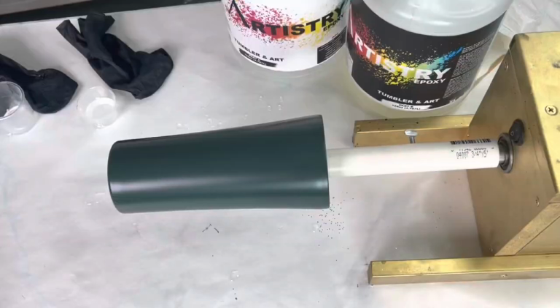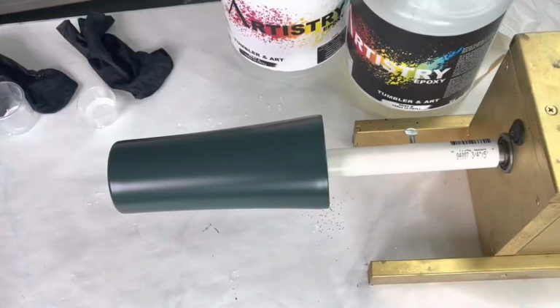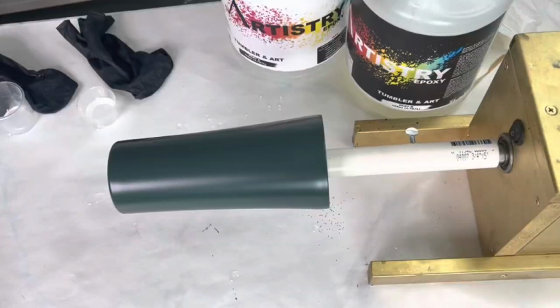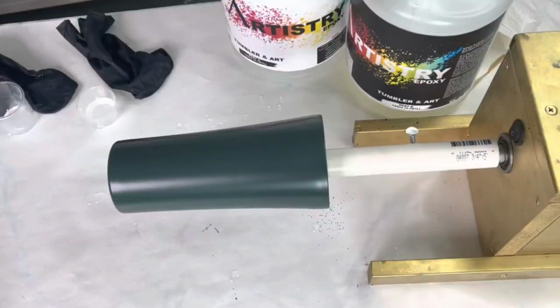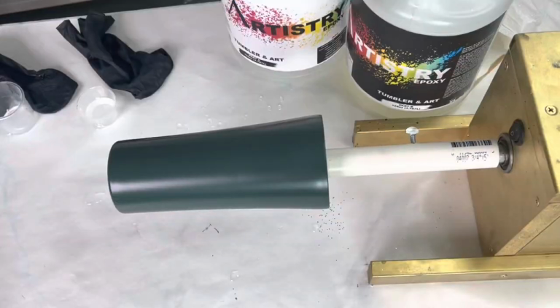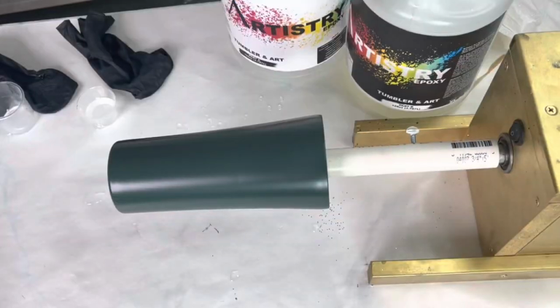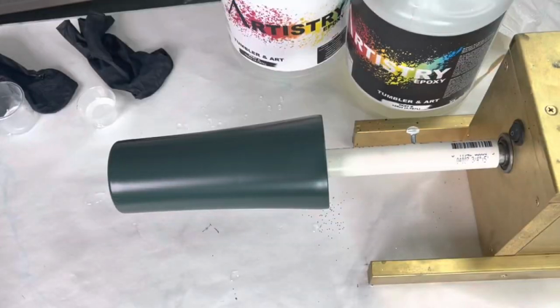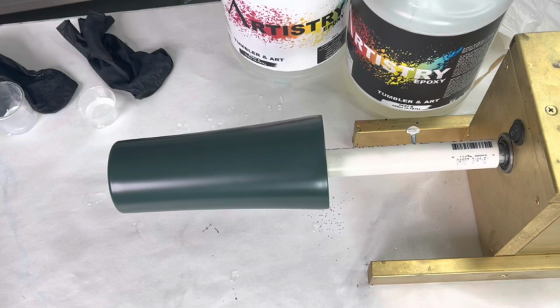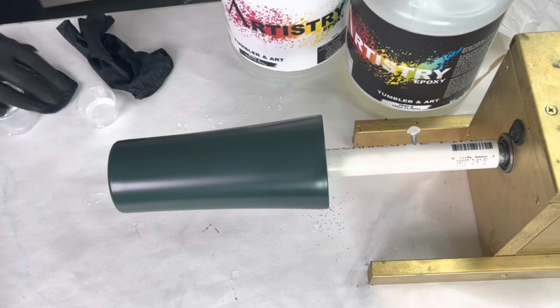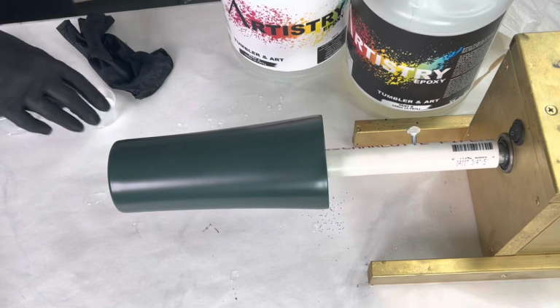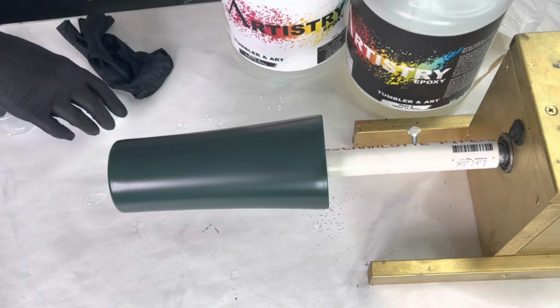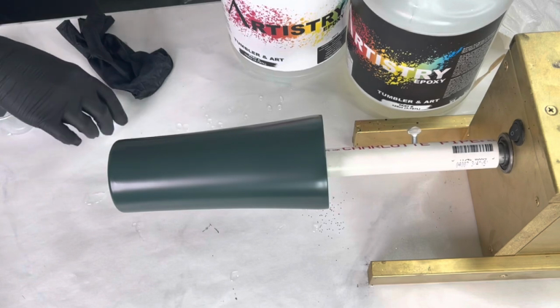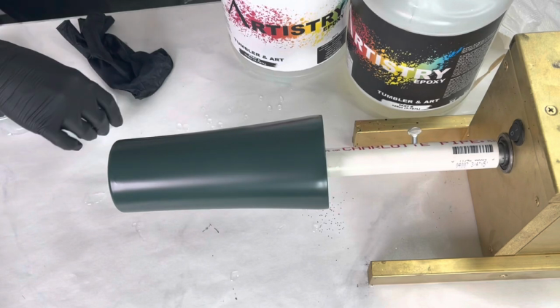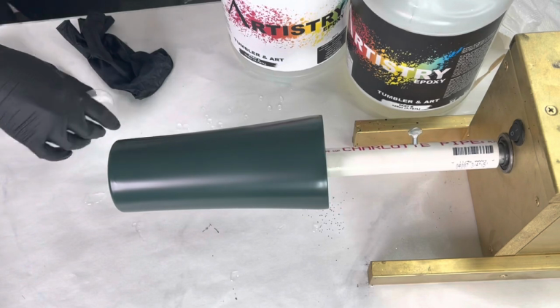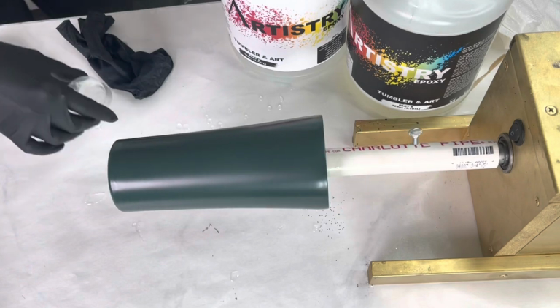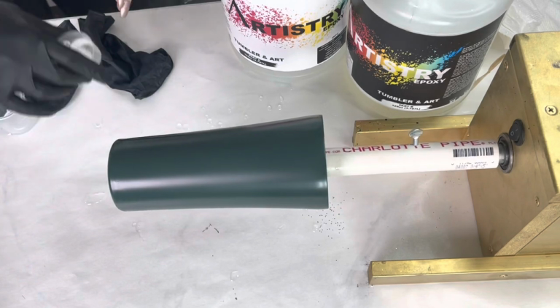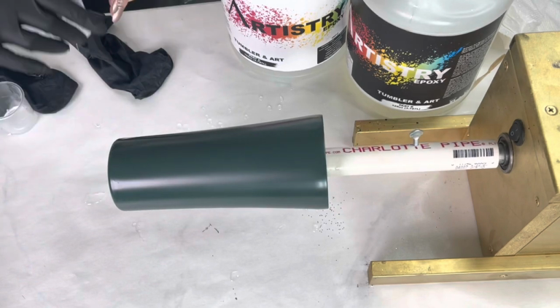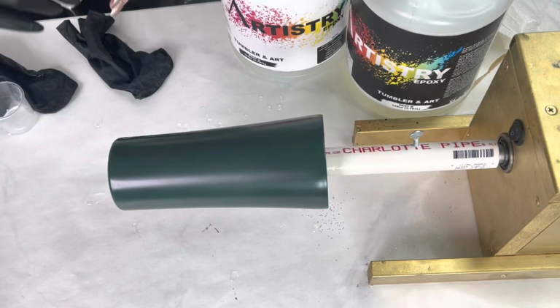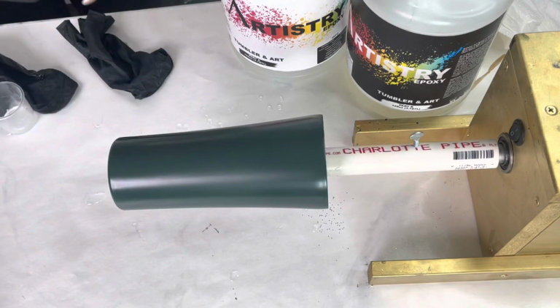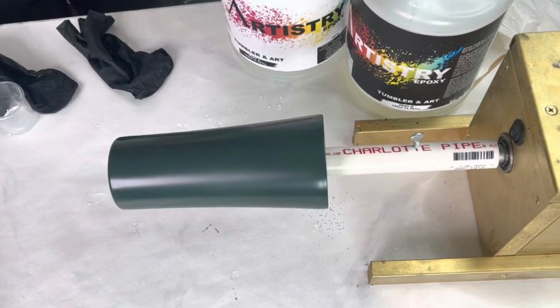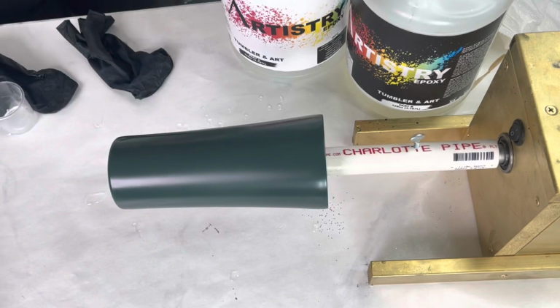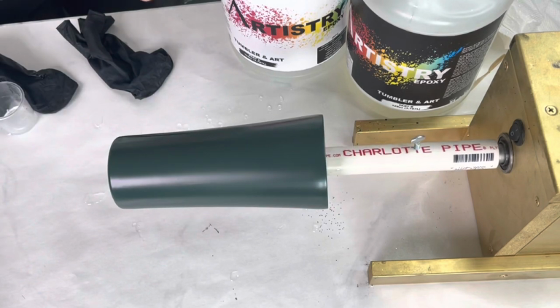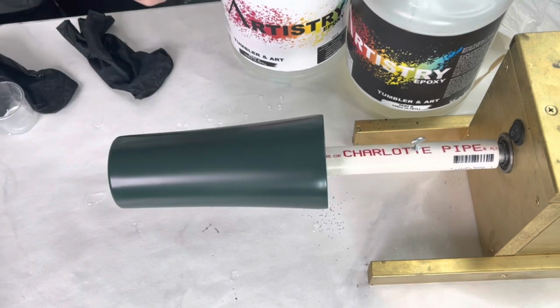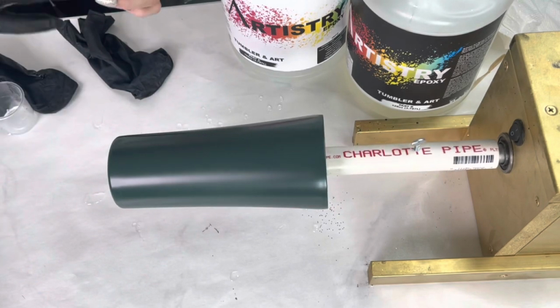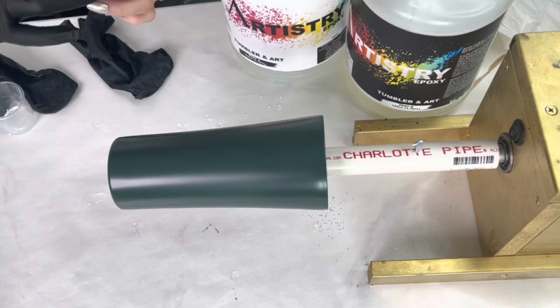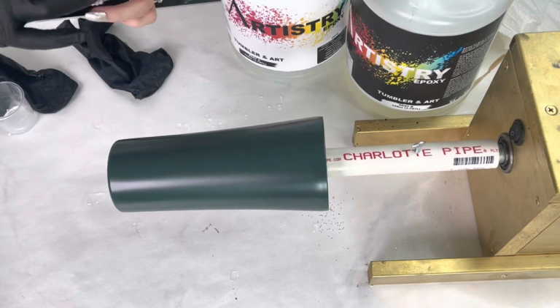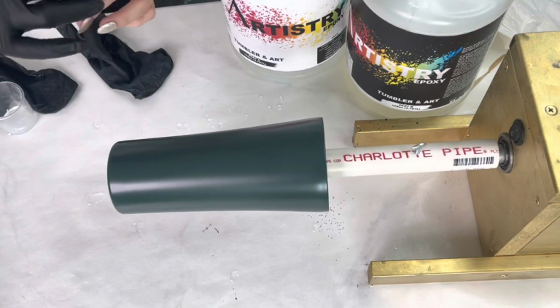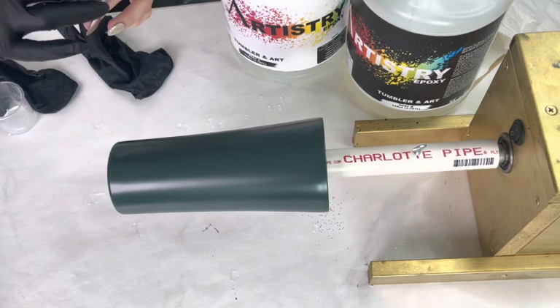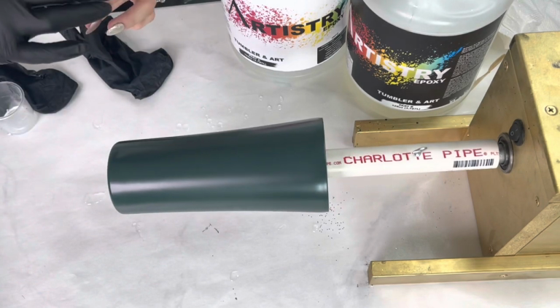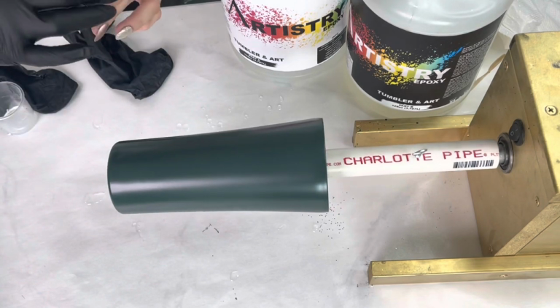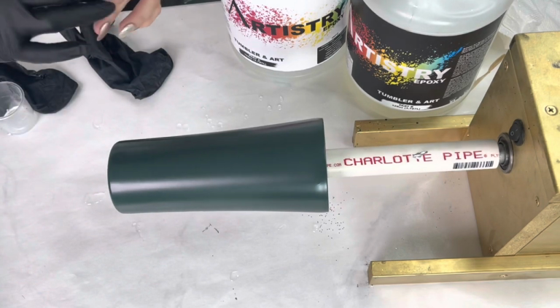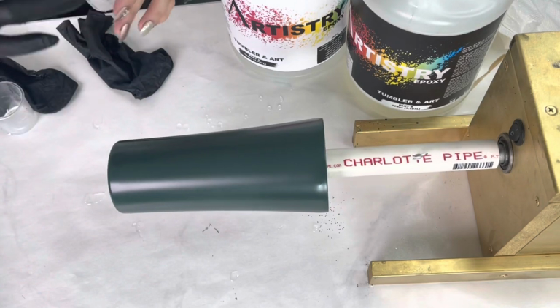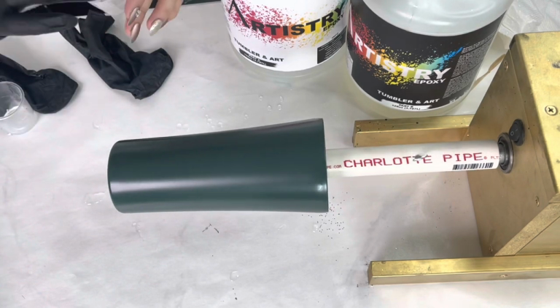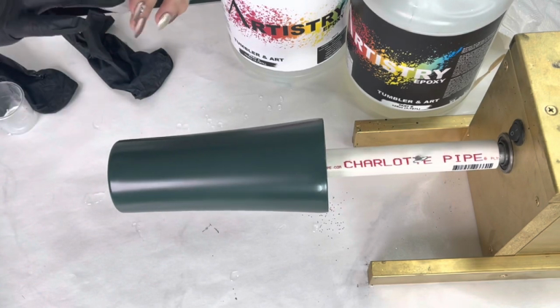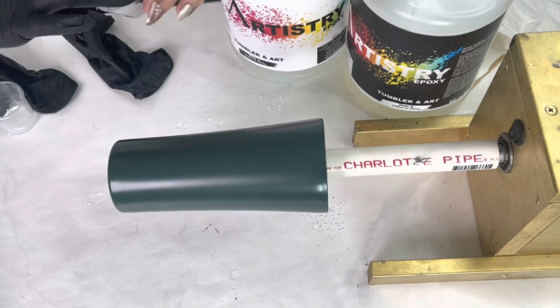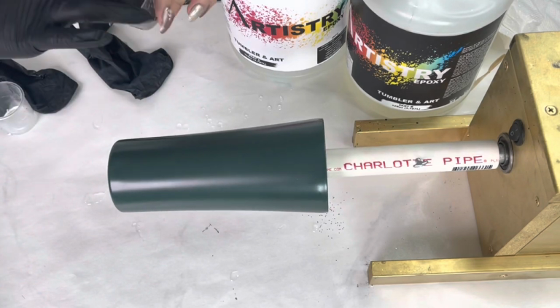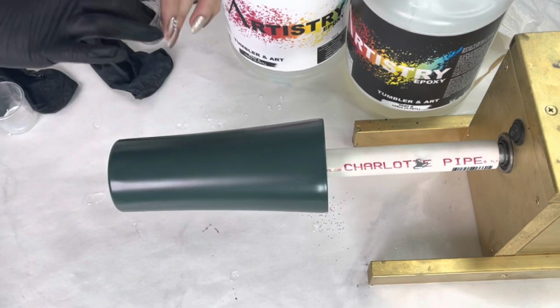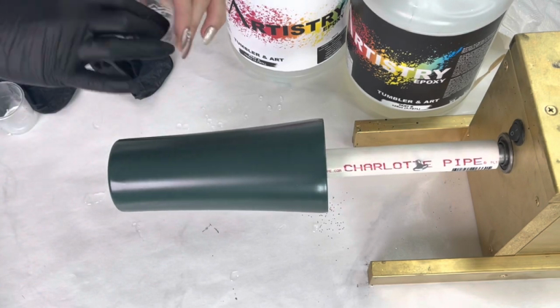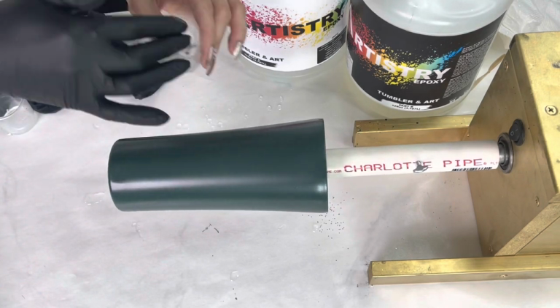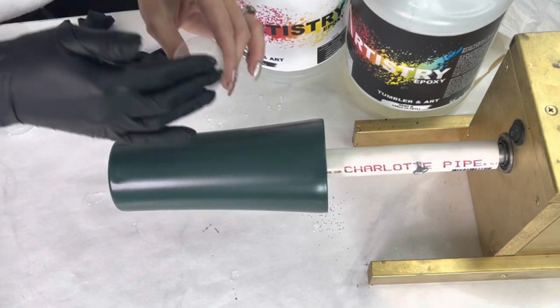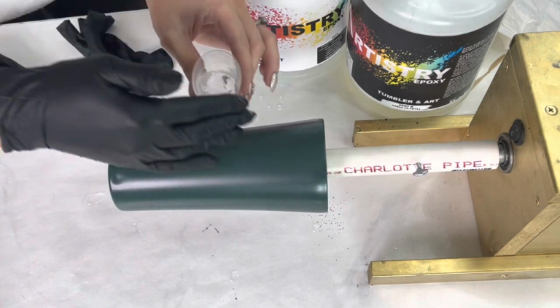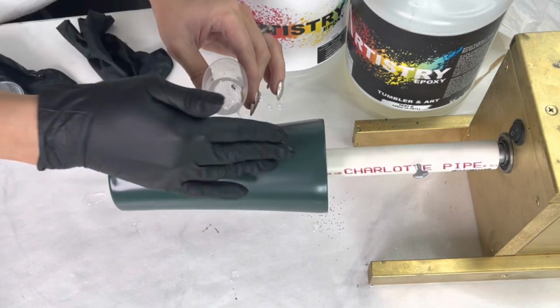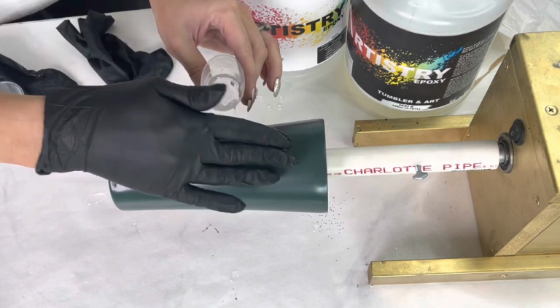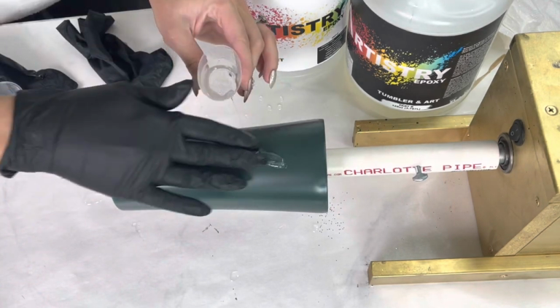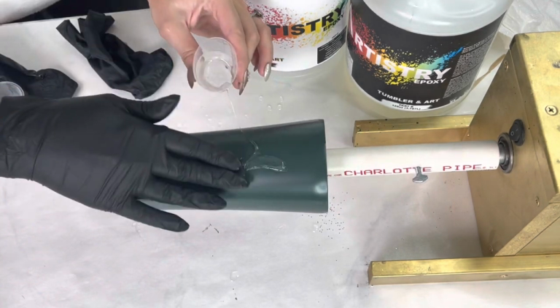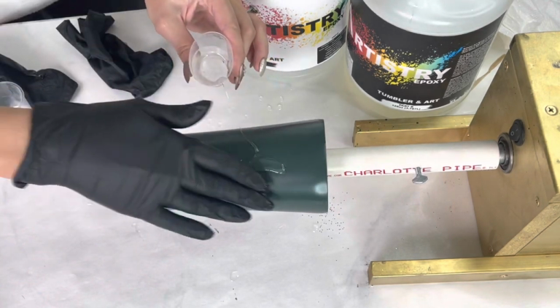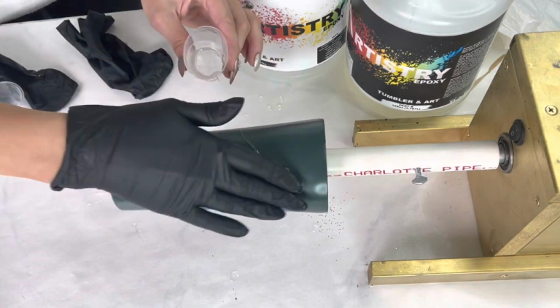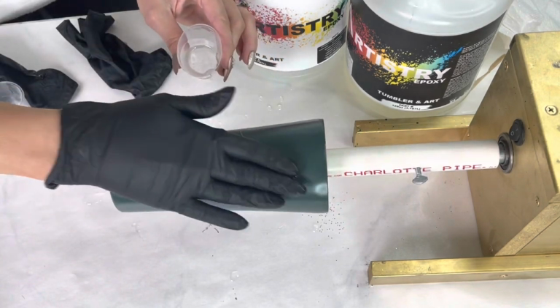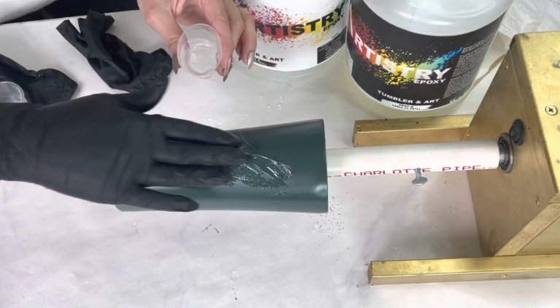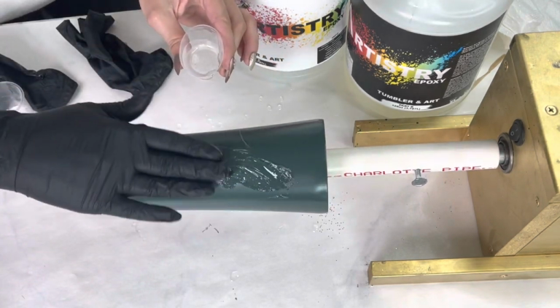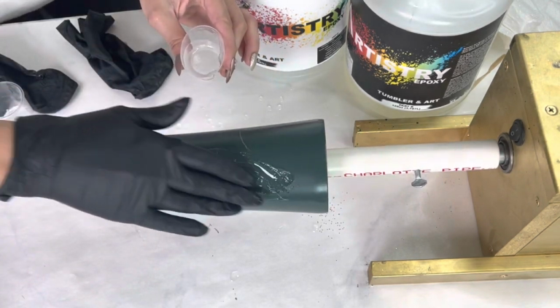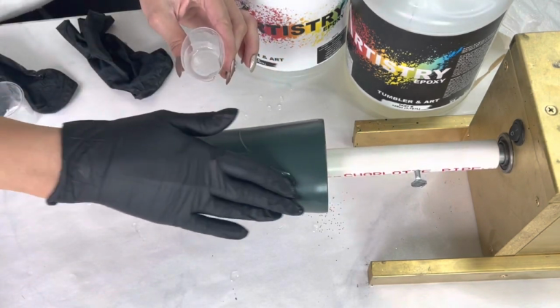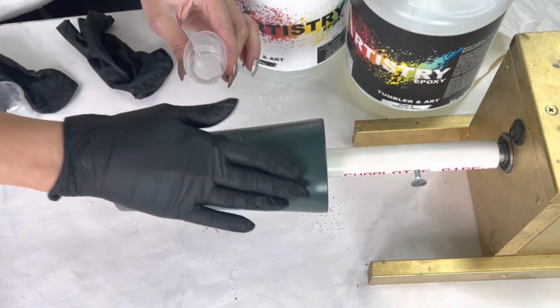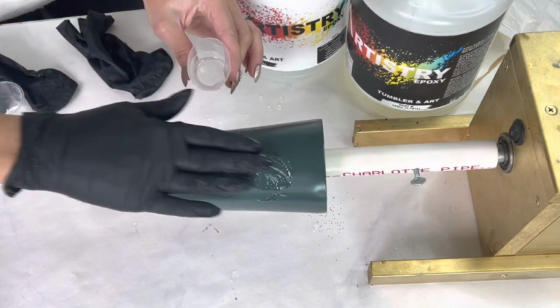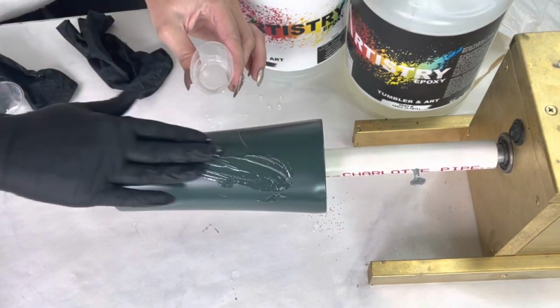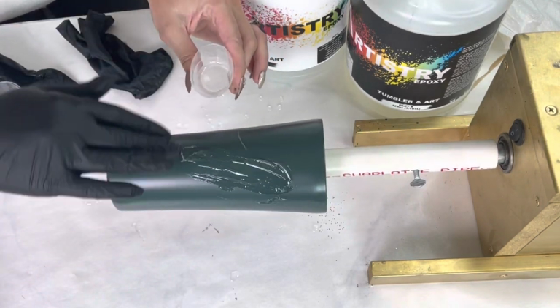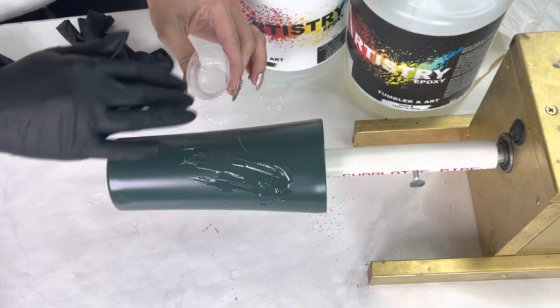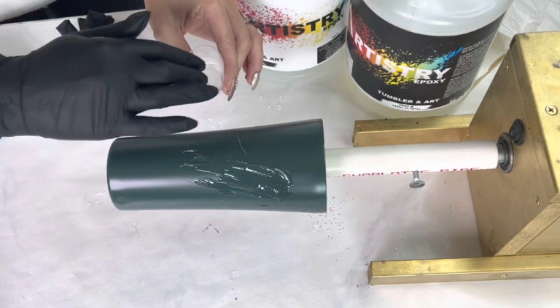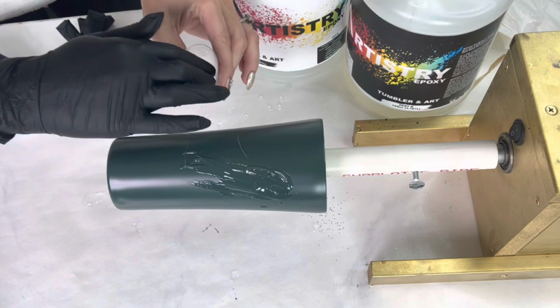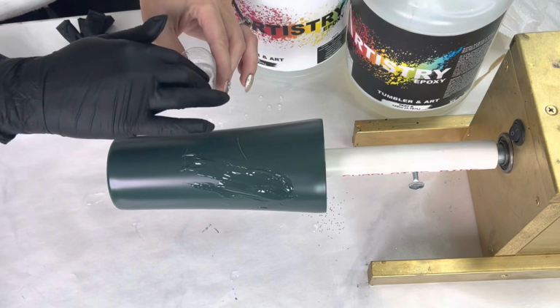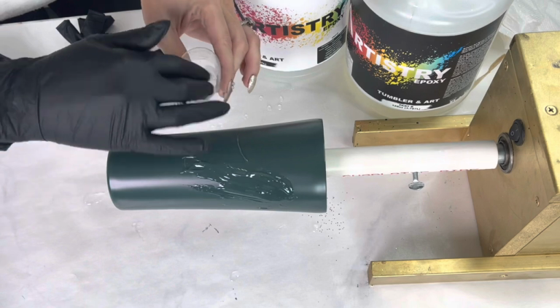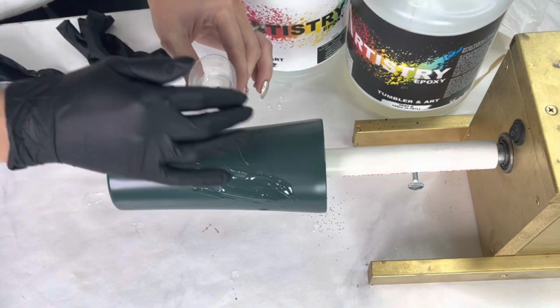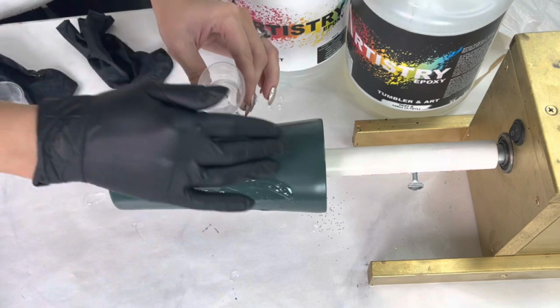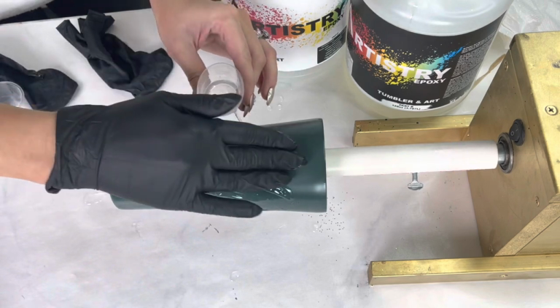Then we're going to add our epoxy. This is the Artistry Art and Tumbler epoxy, just doing my first layer here.